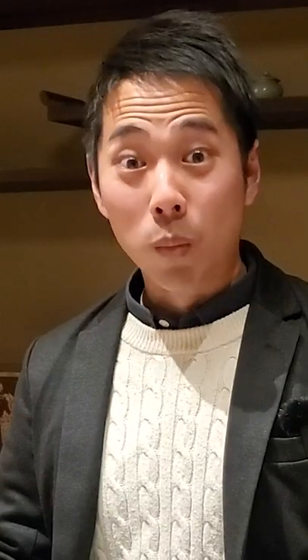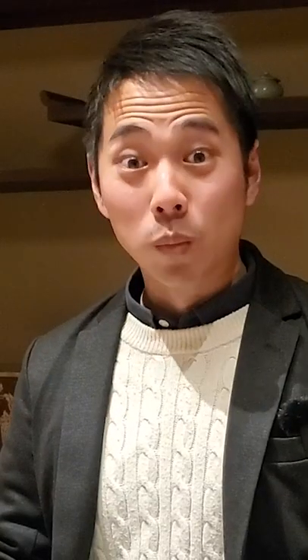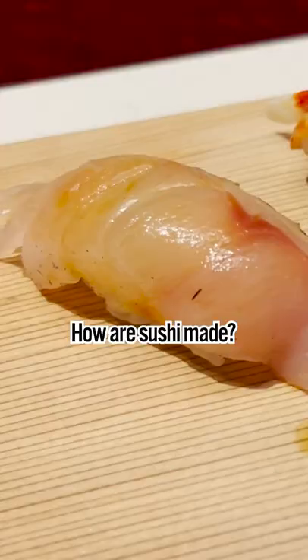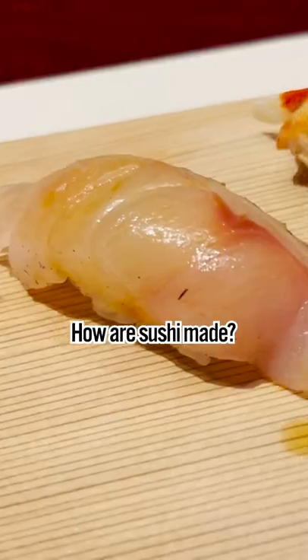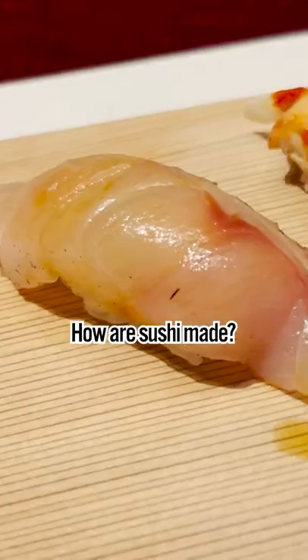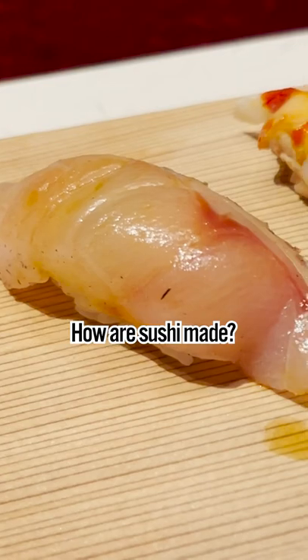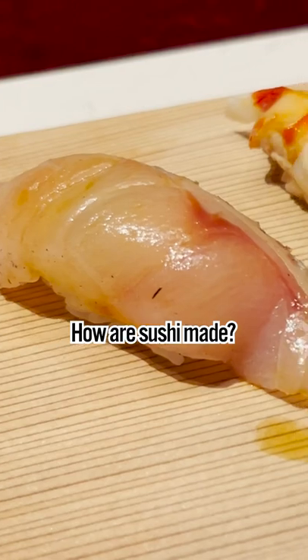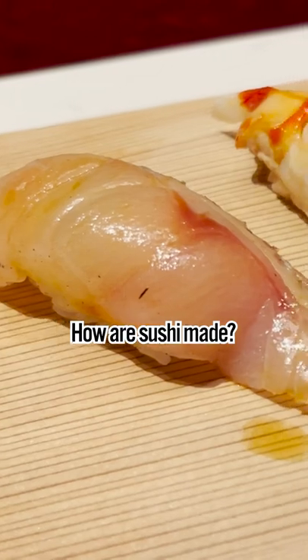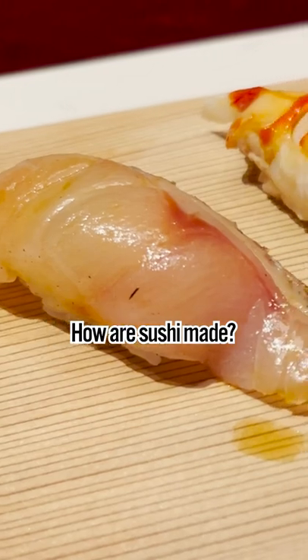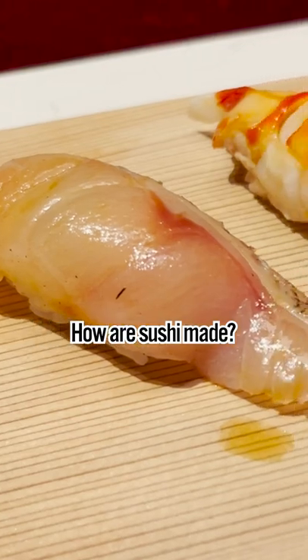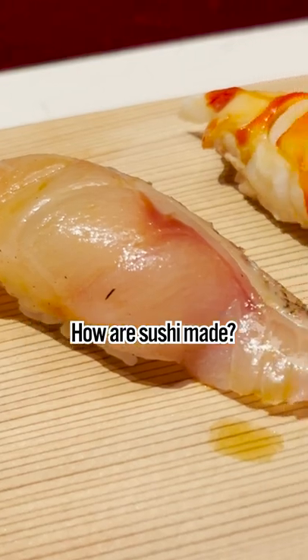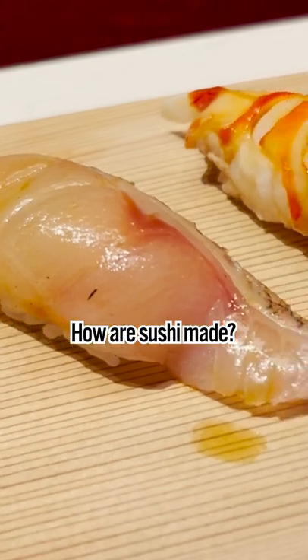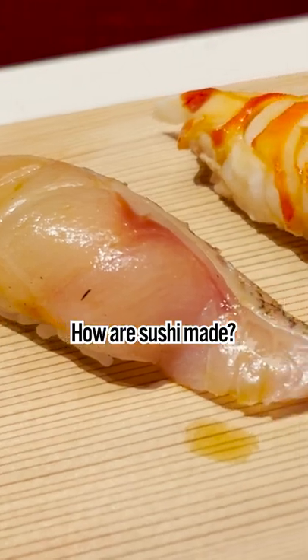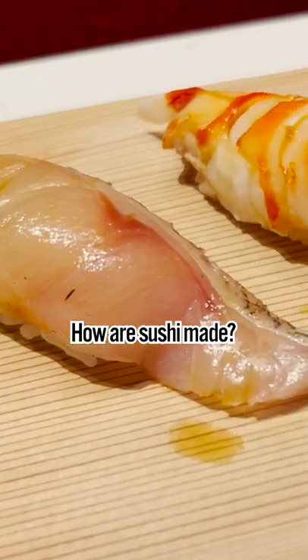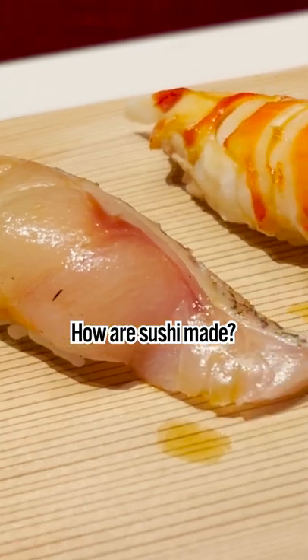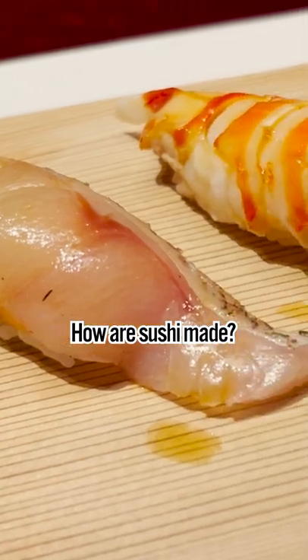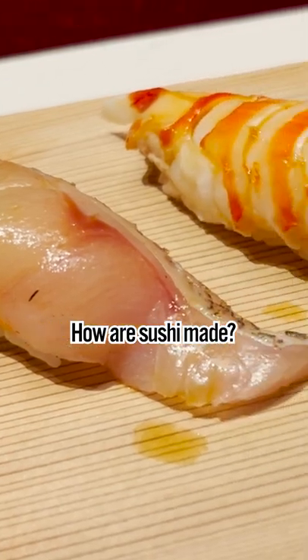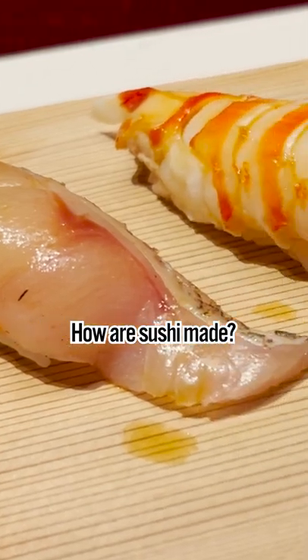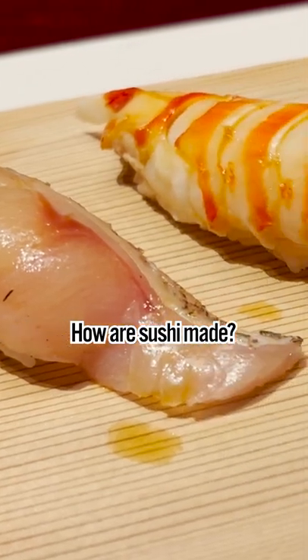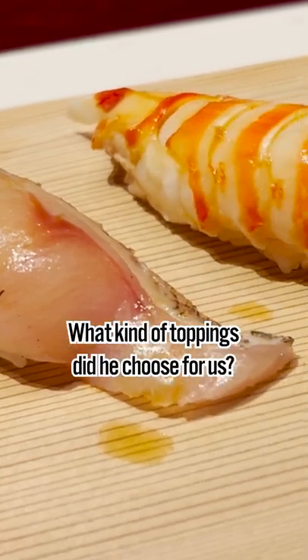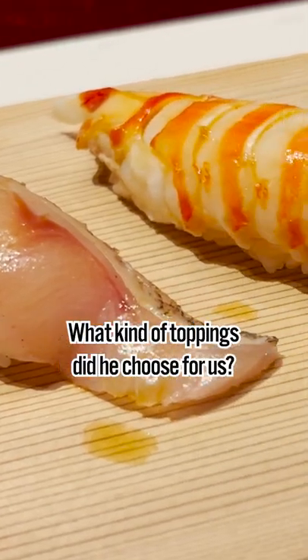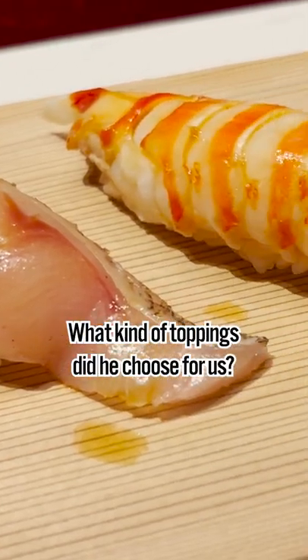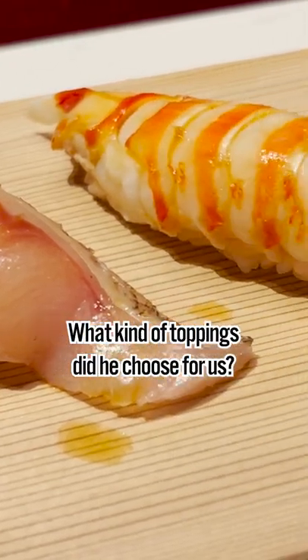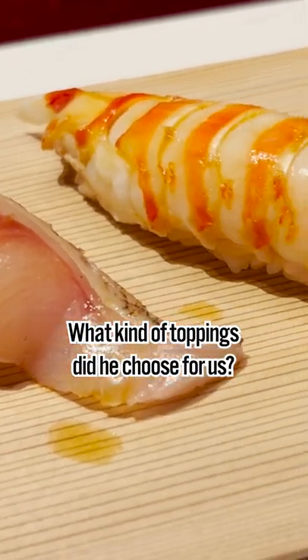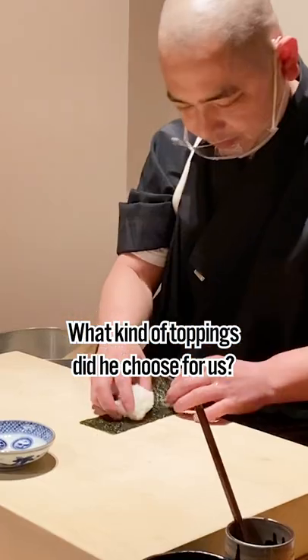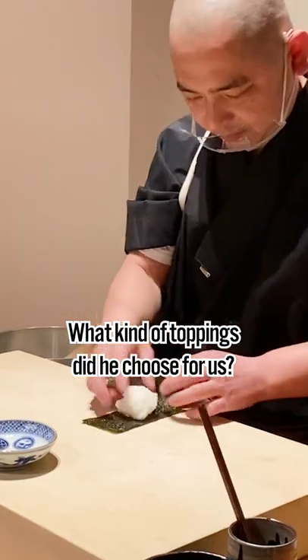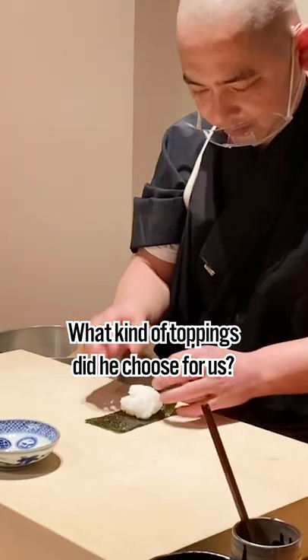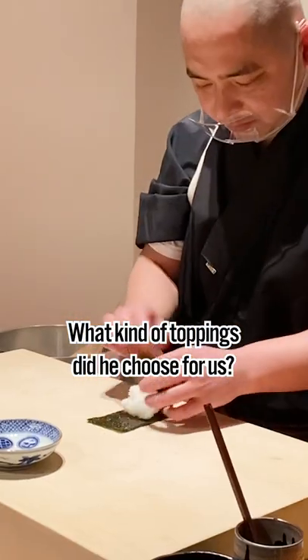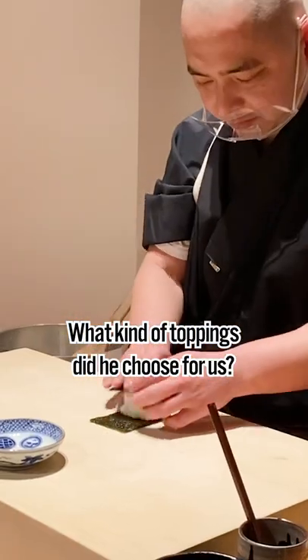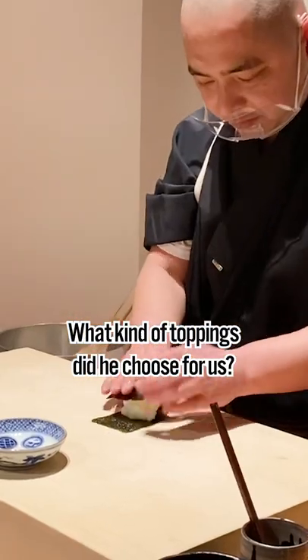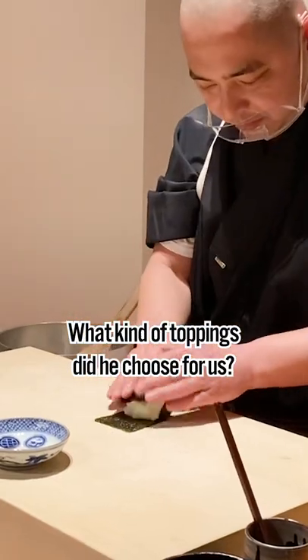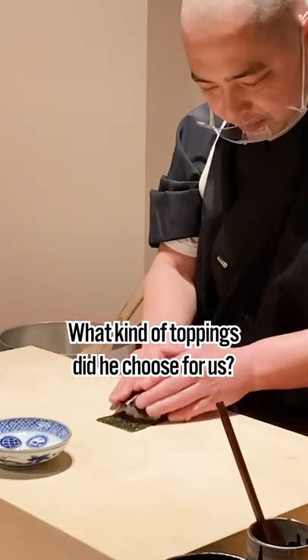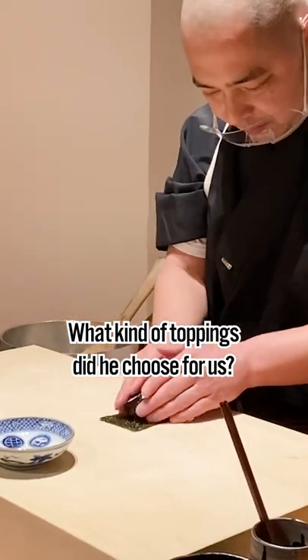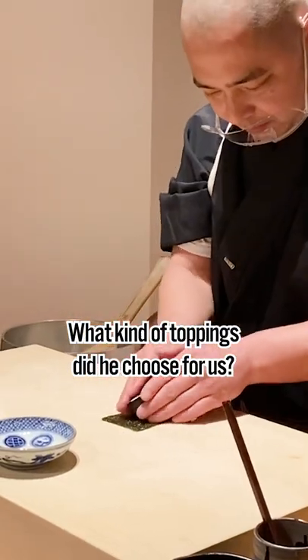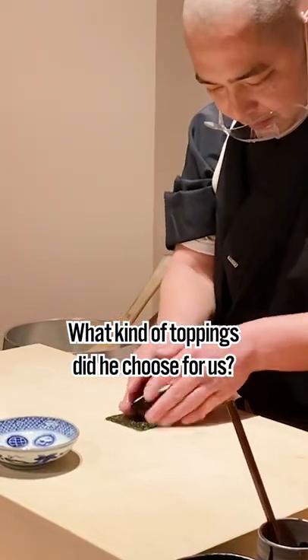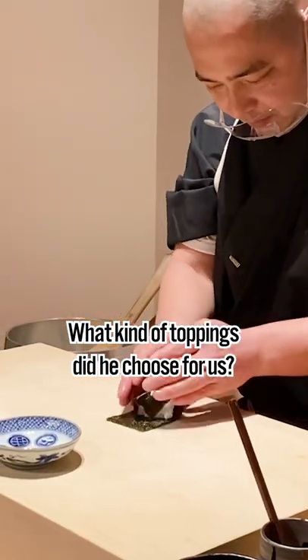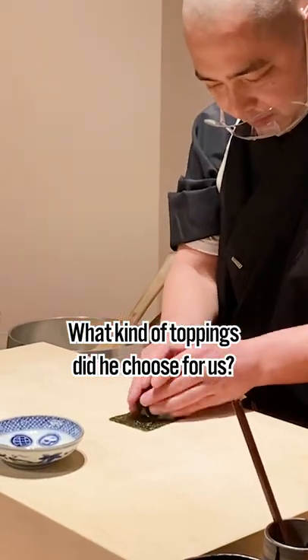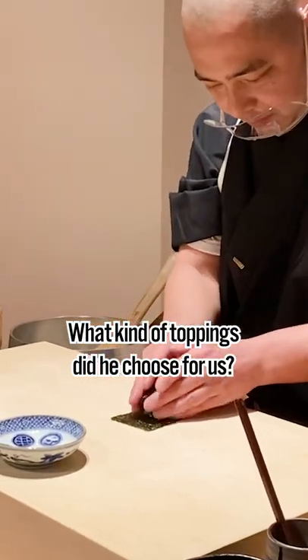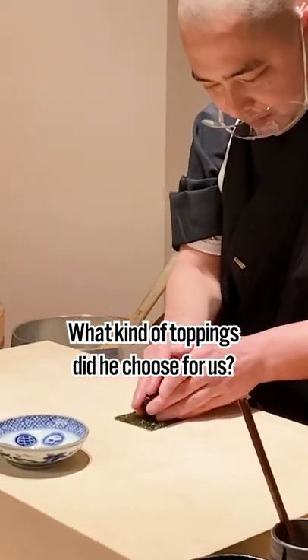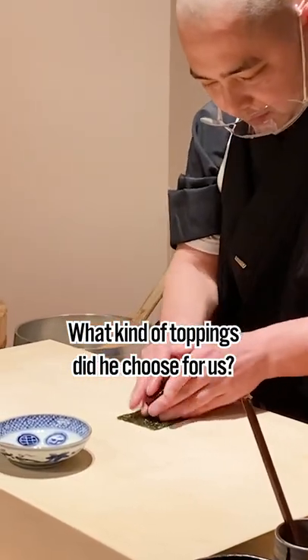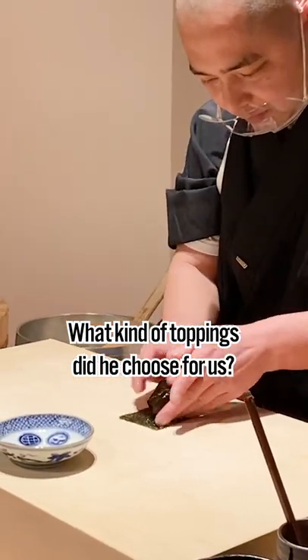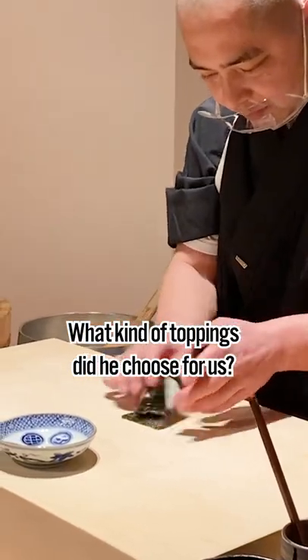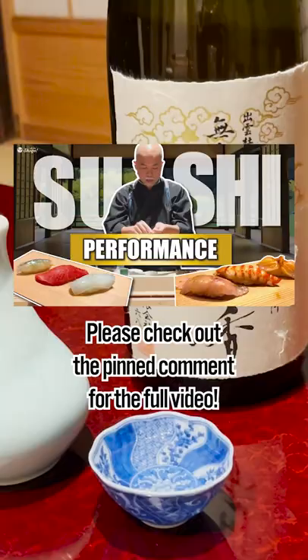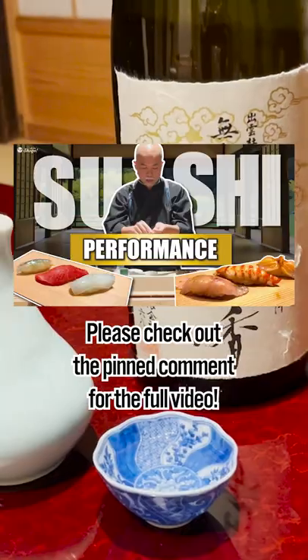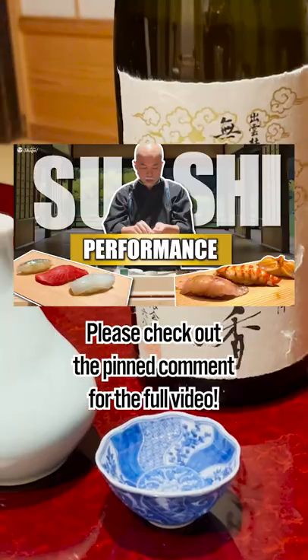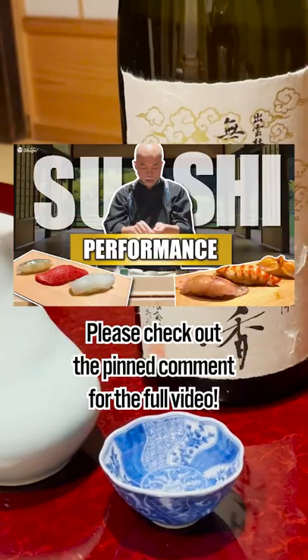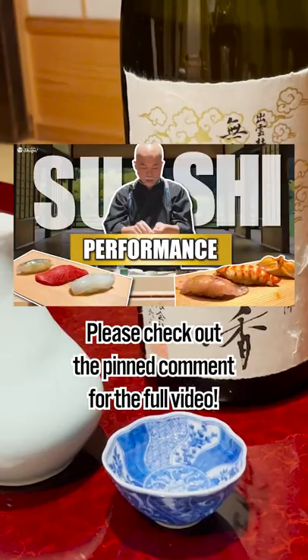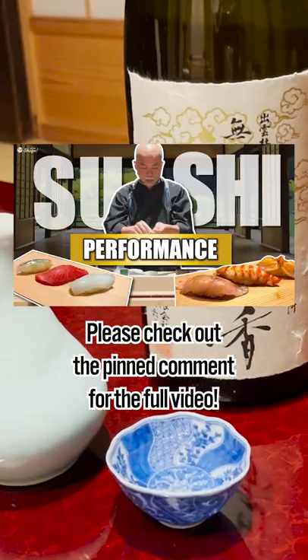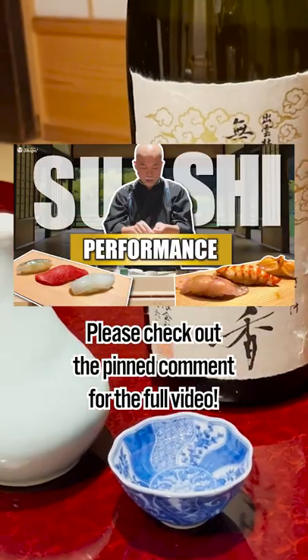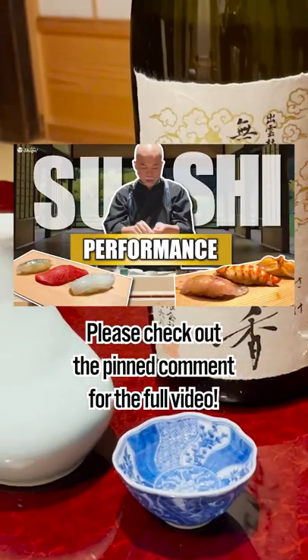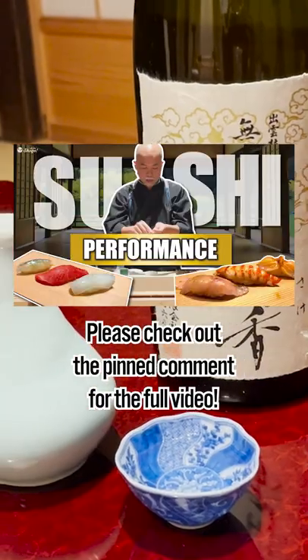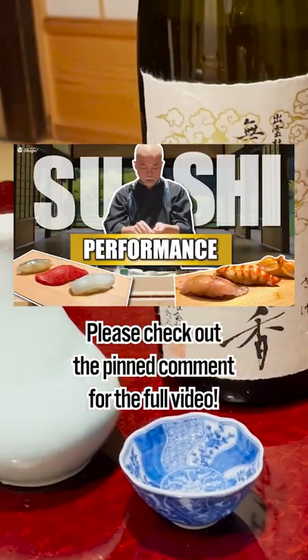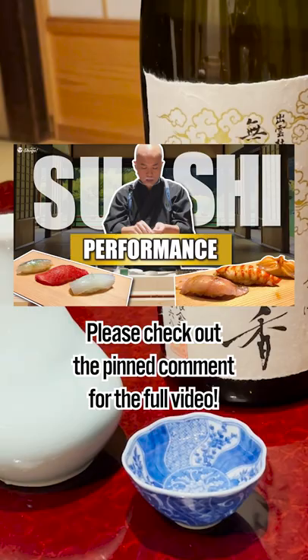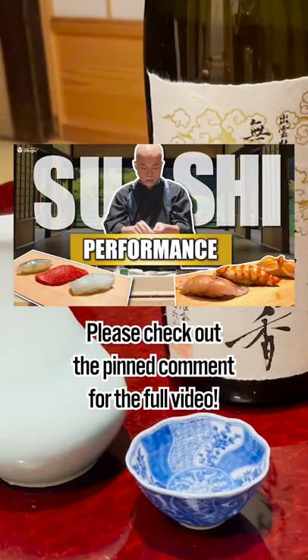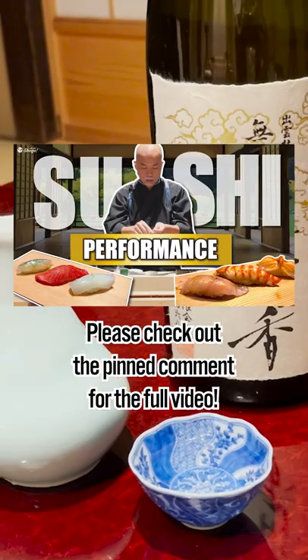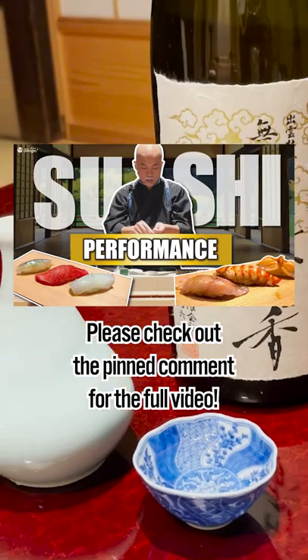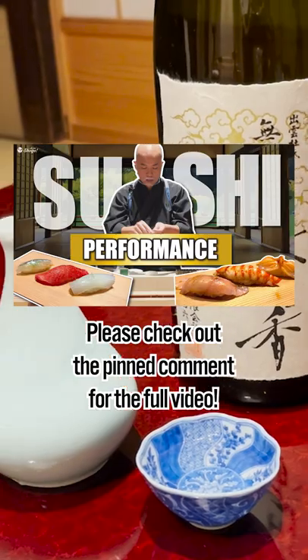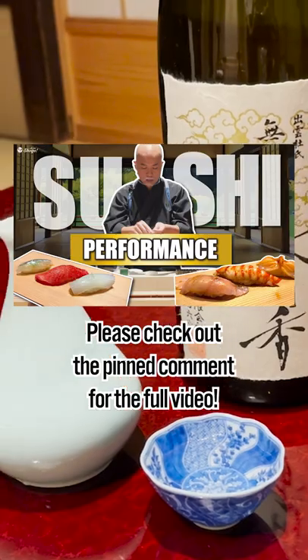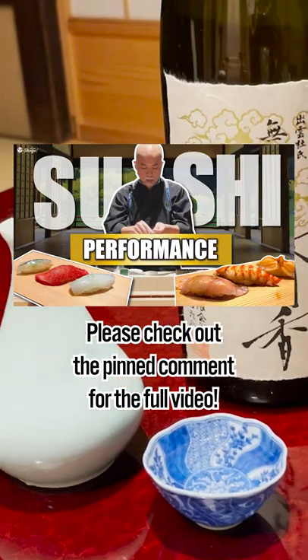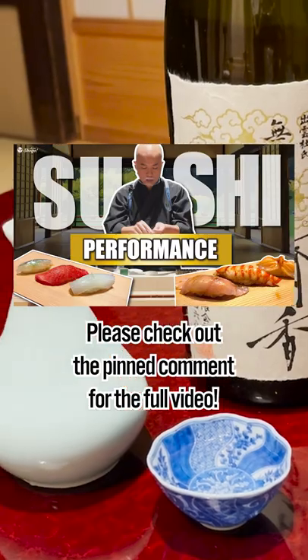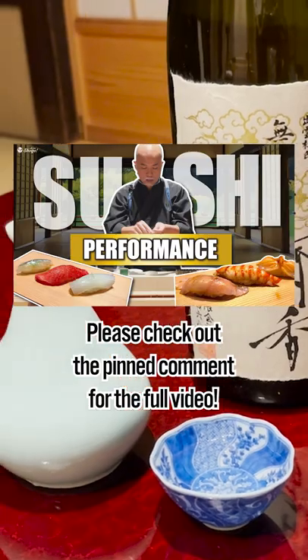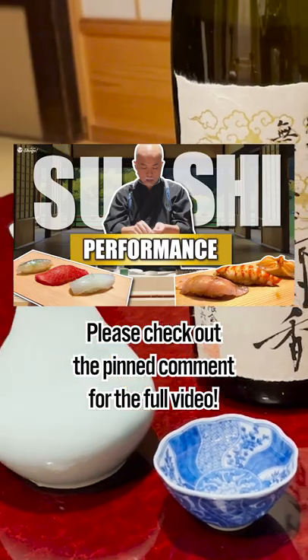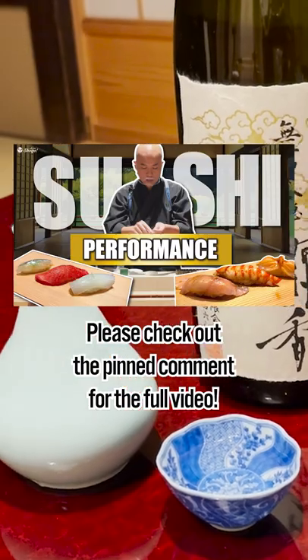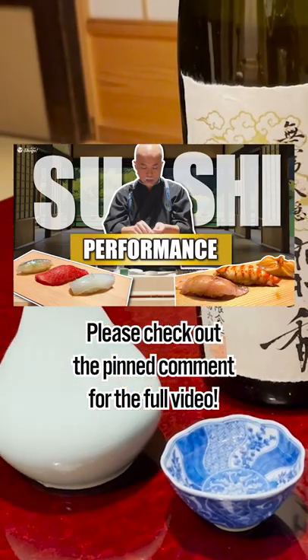How are sushi made? What kind of toppings did he choose for us? Please check out the pinned comment for the full video.